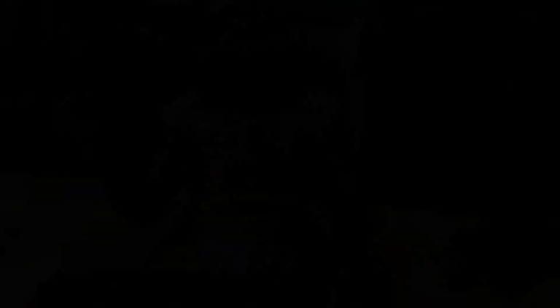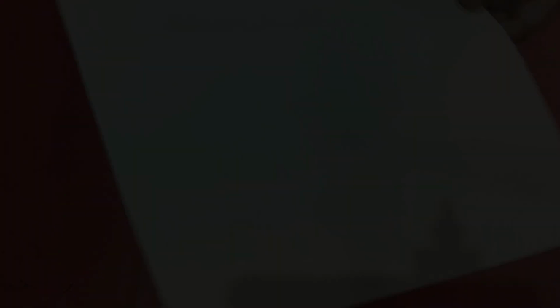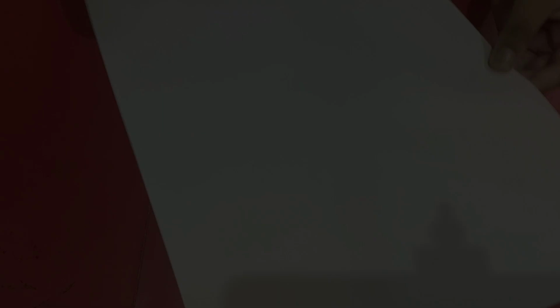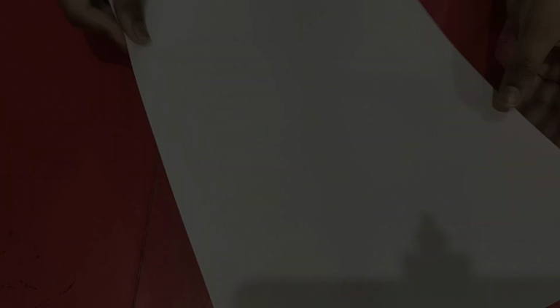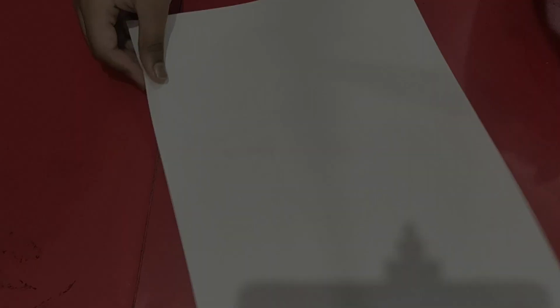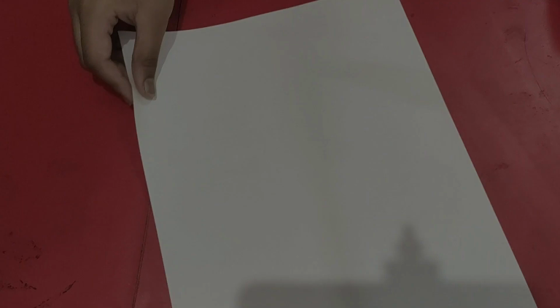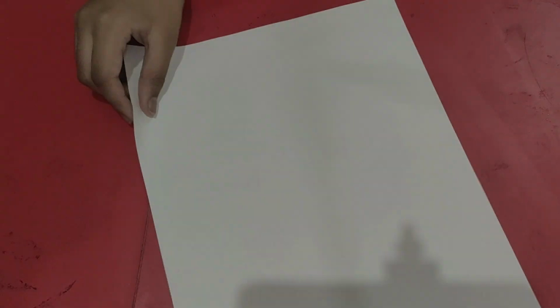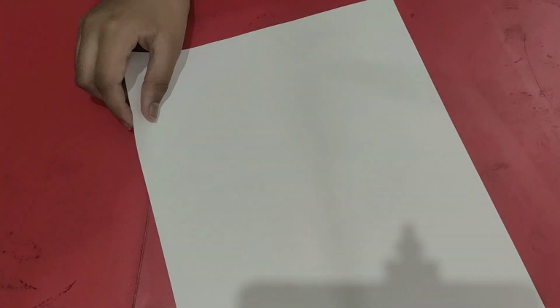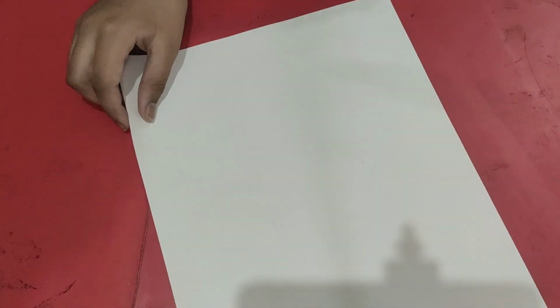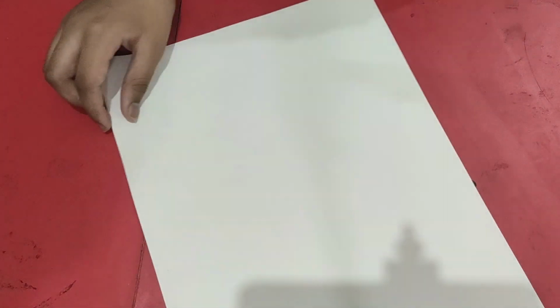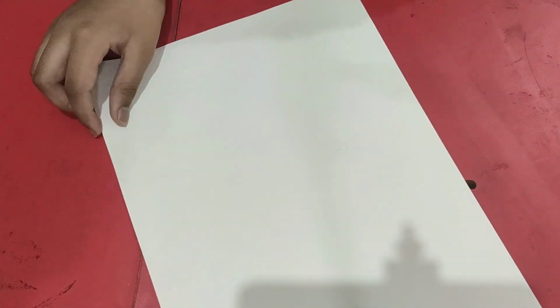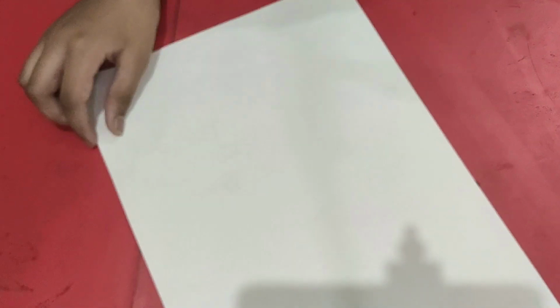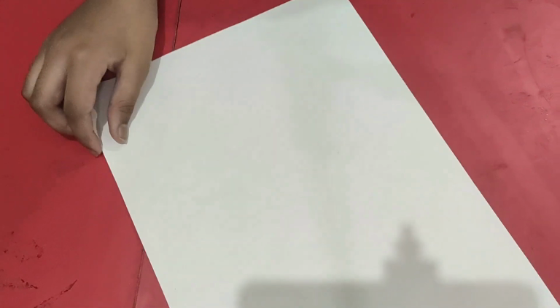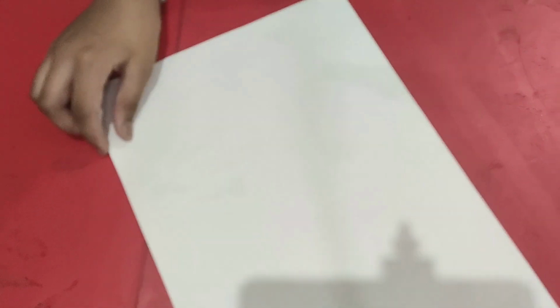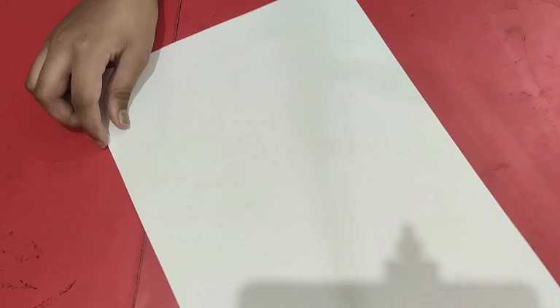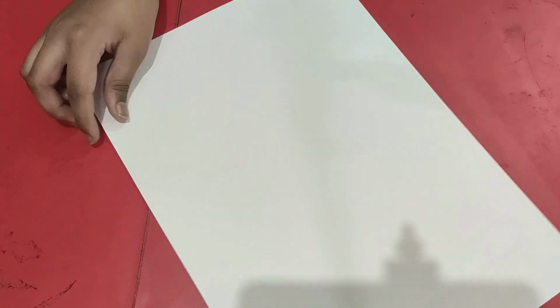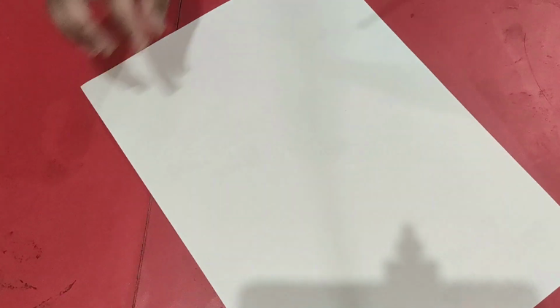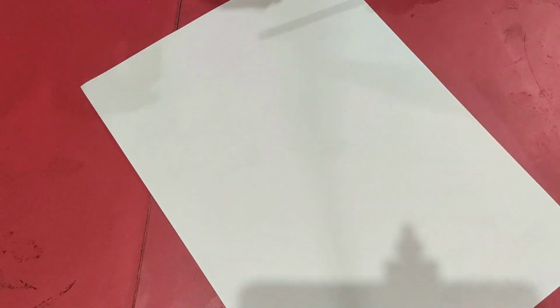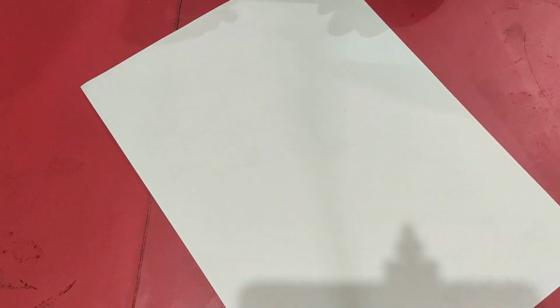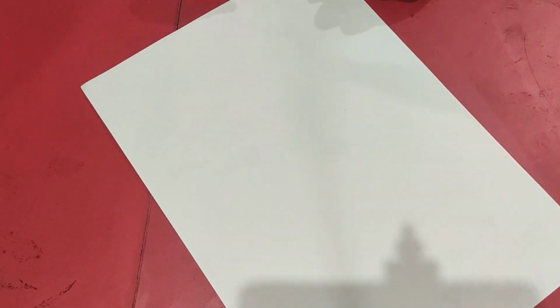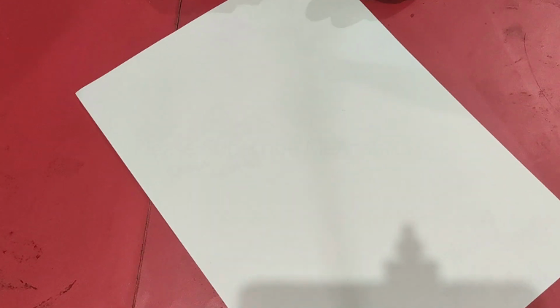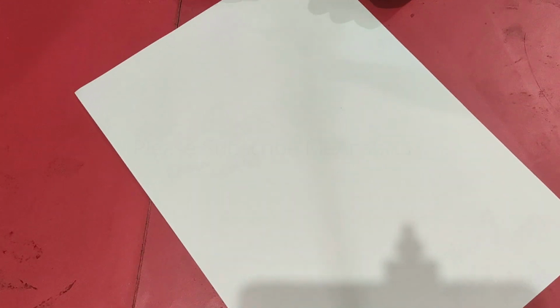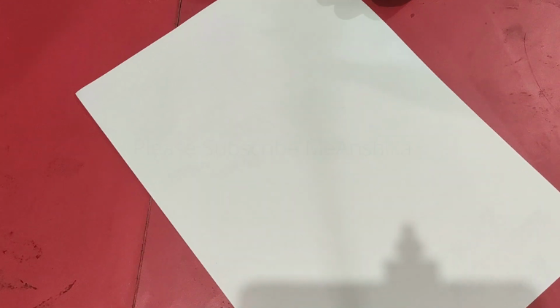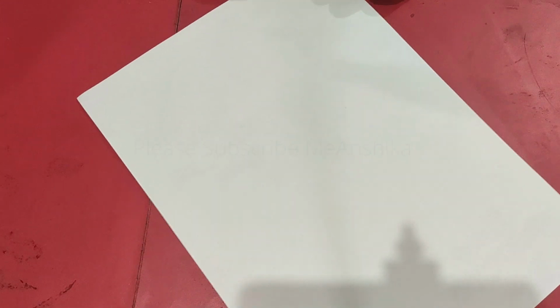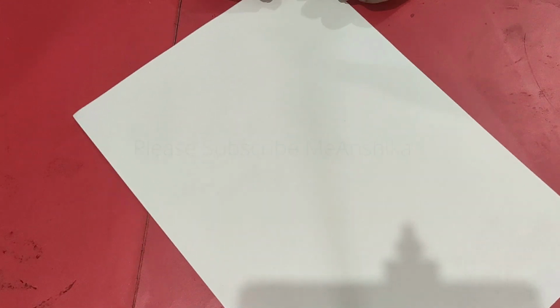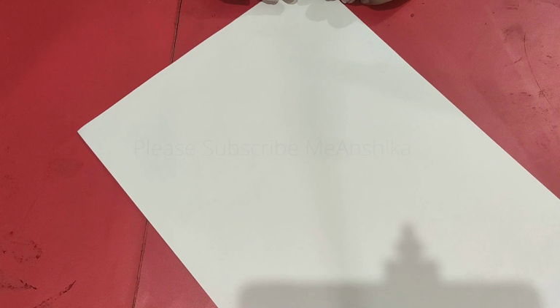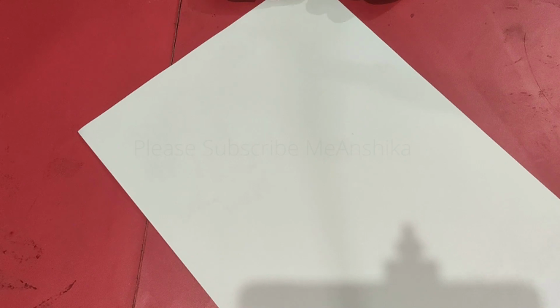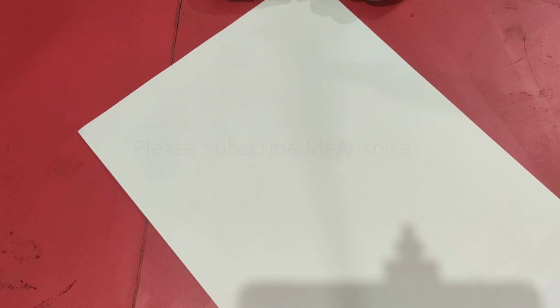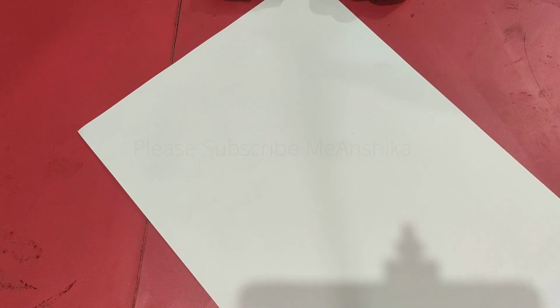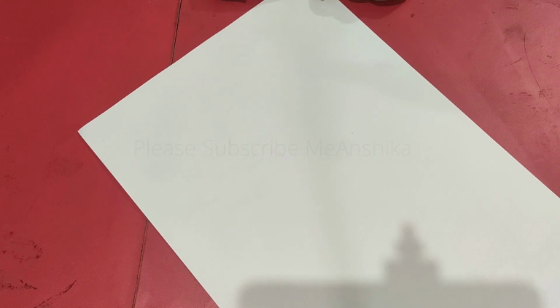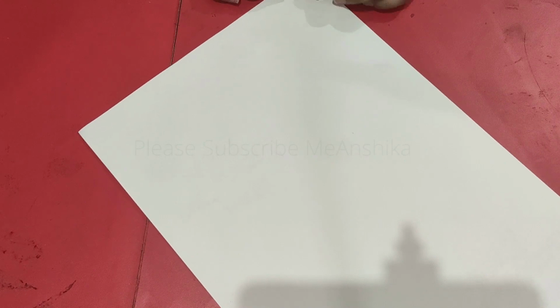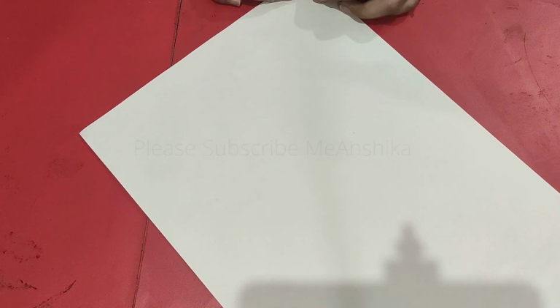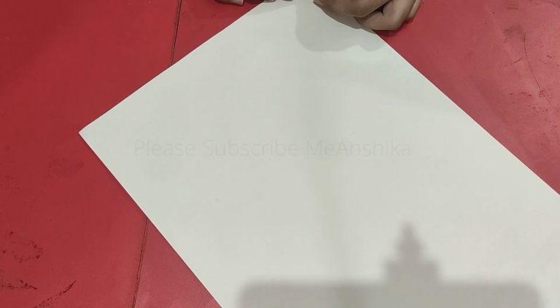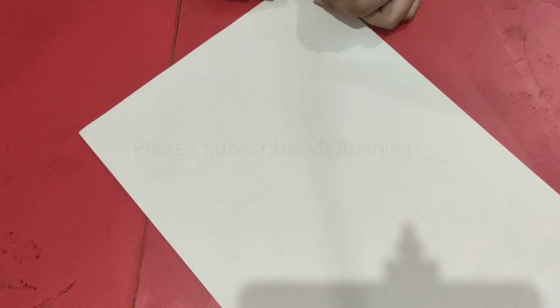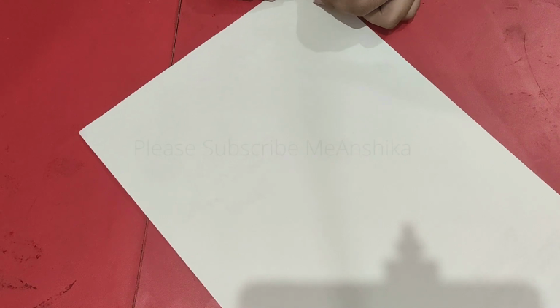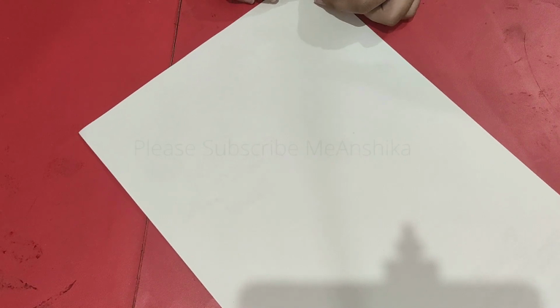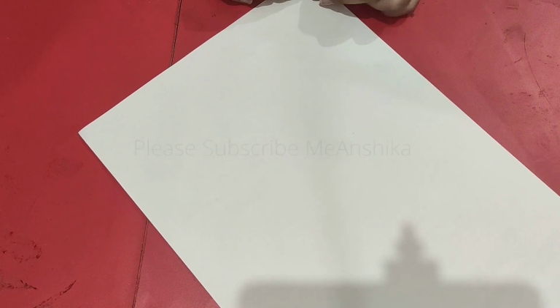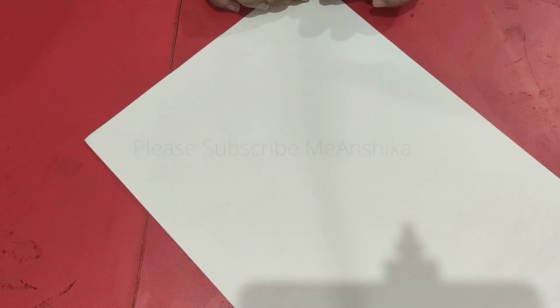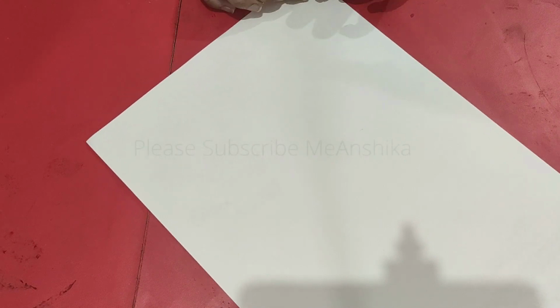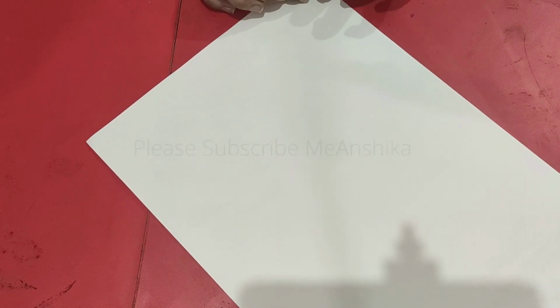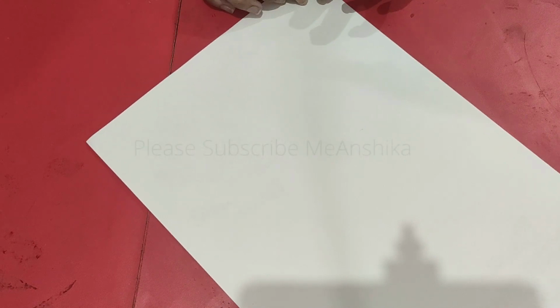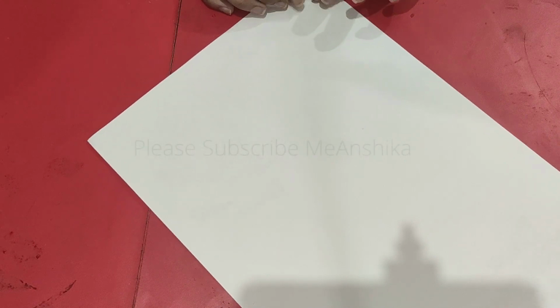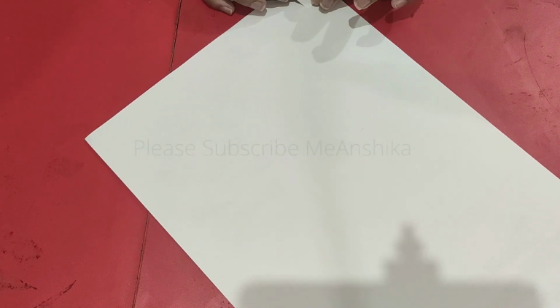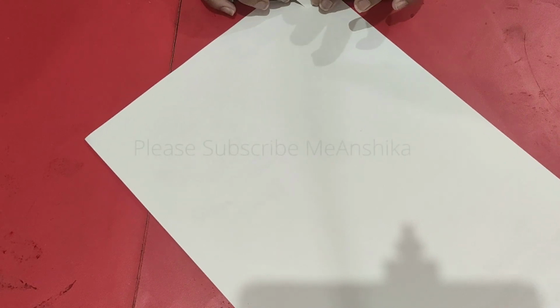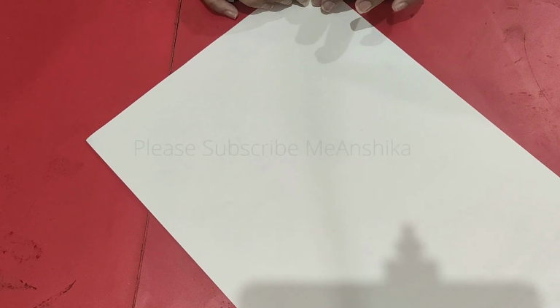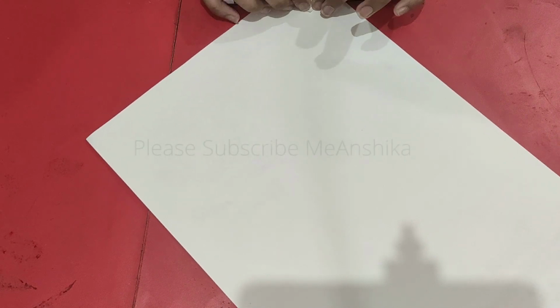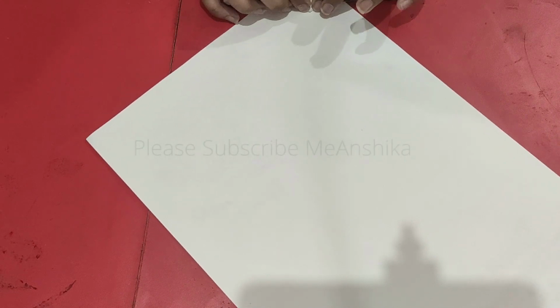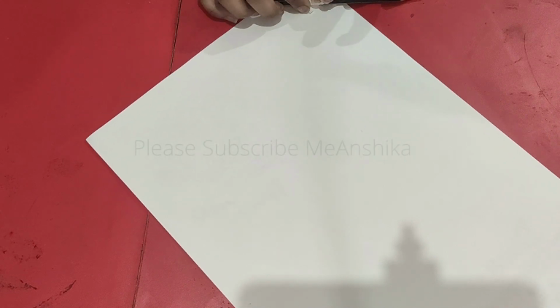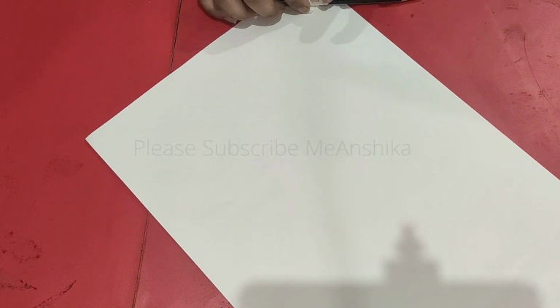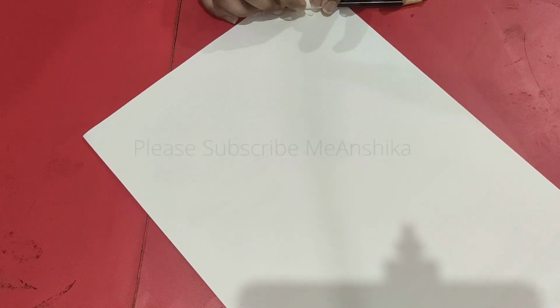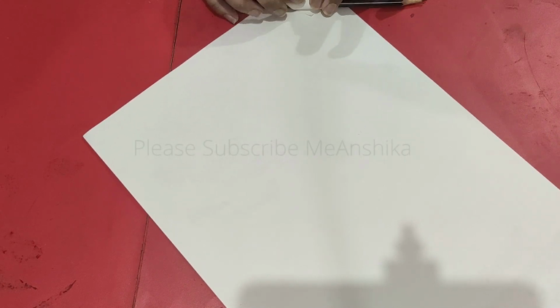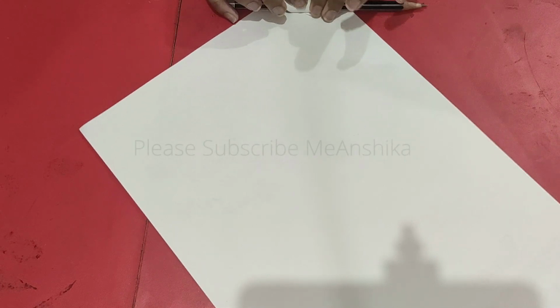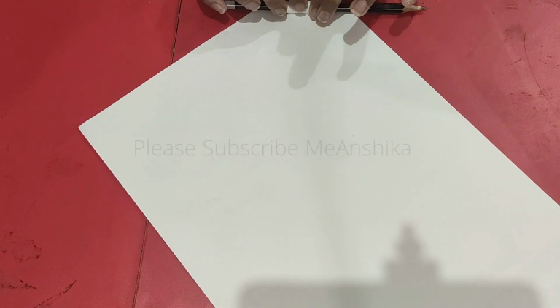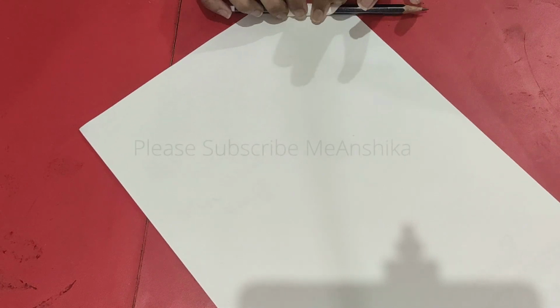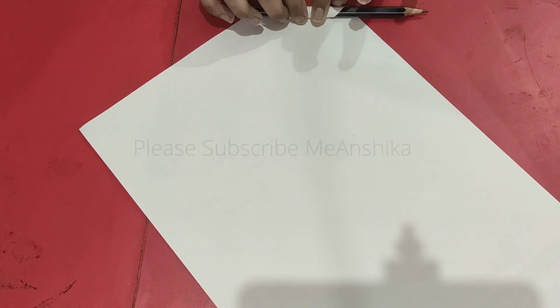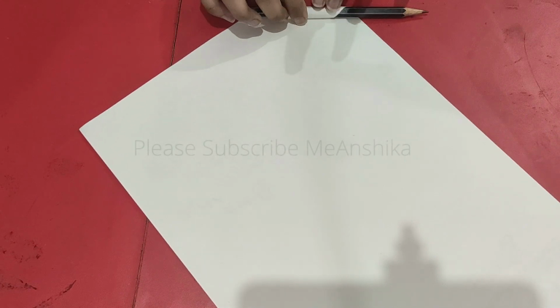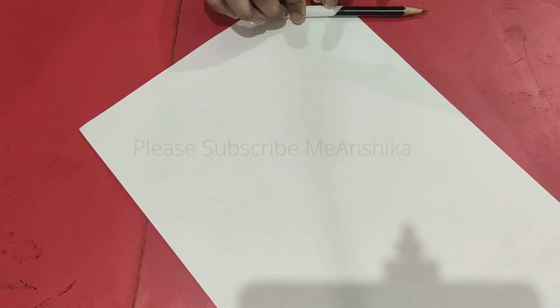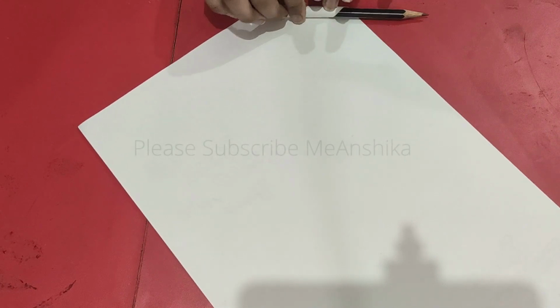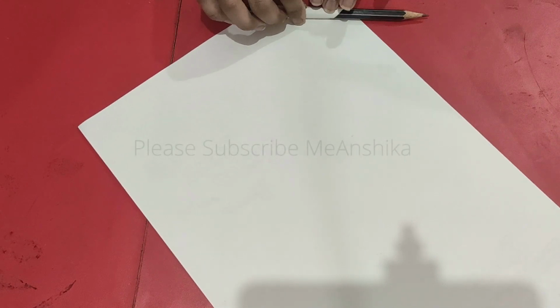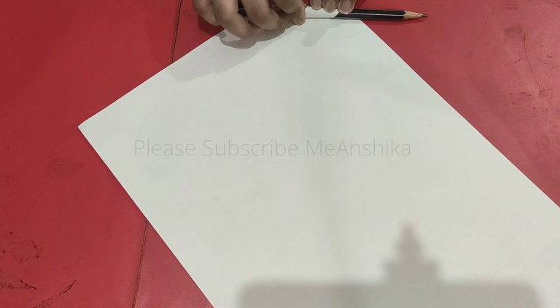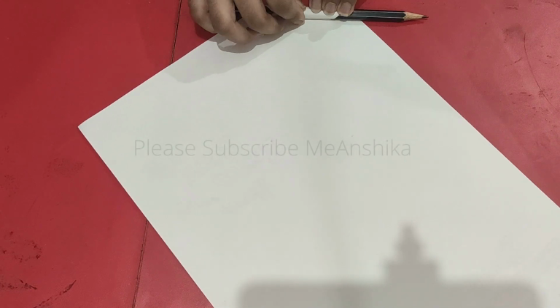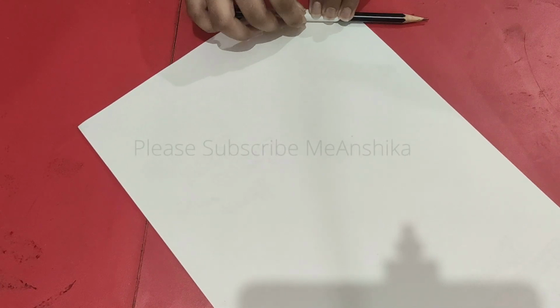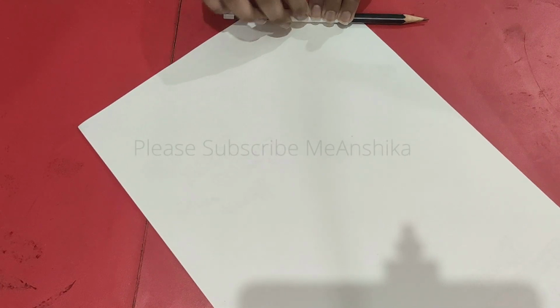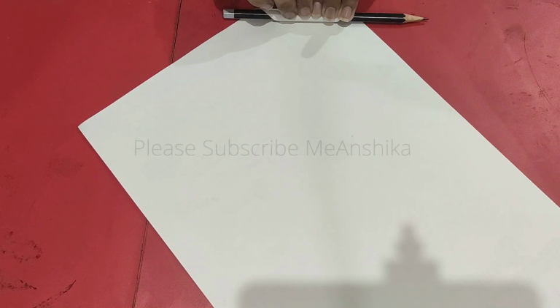Now, take one sheet. In this corner, we start to fold it in the corner.